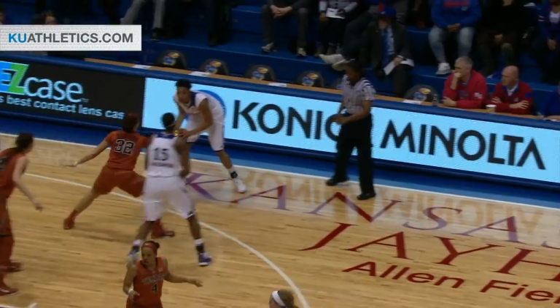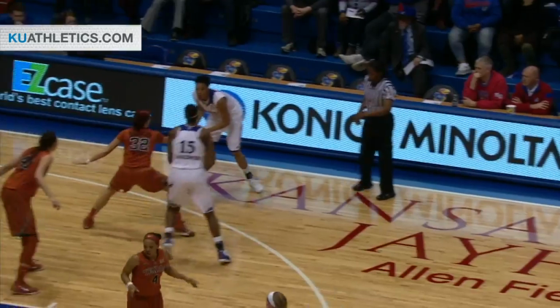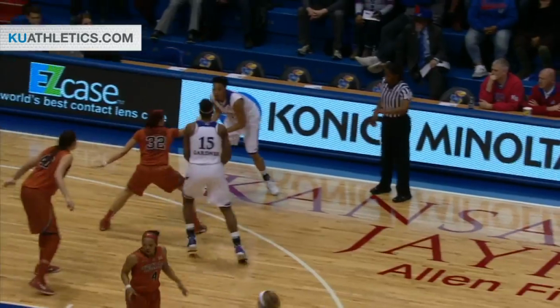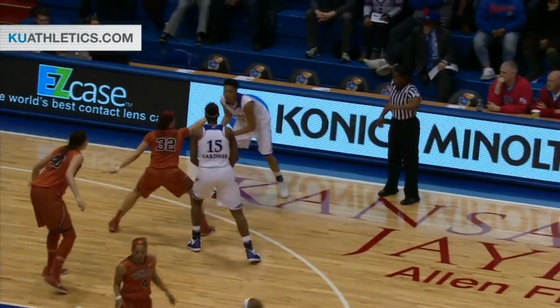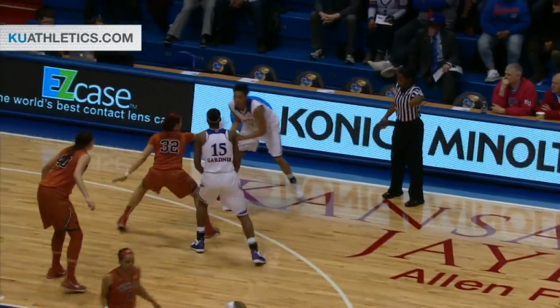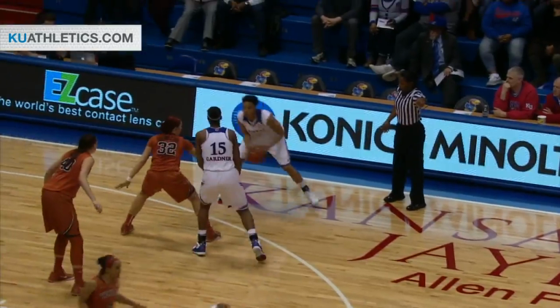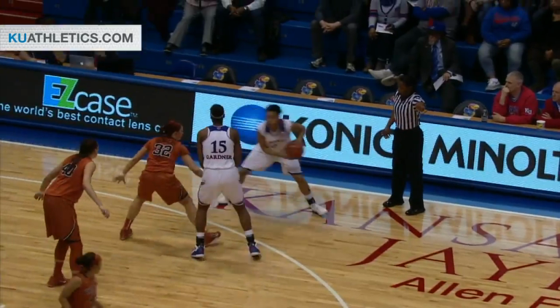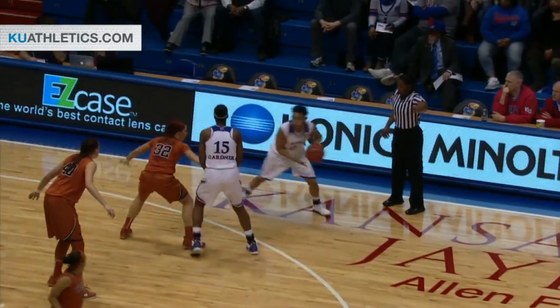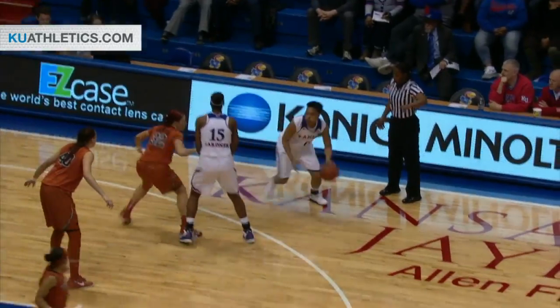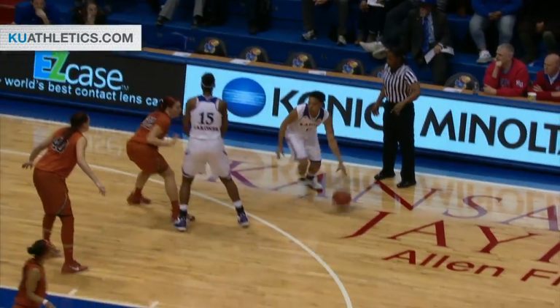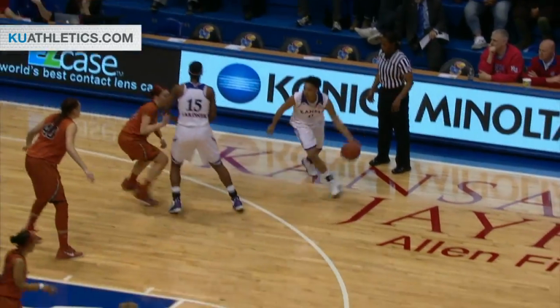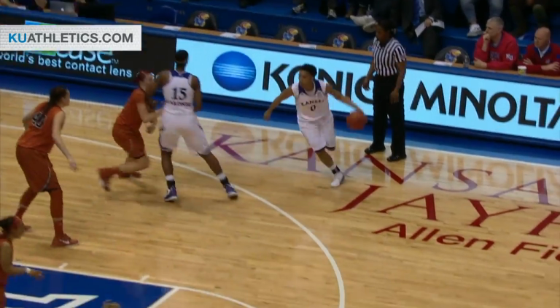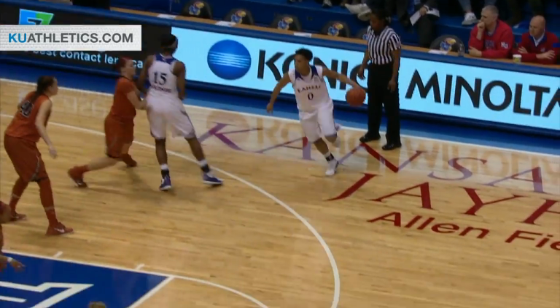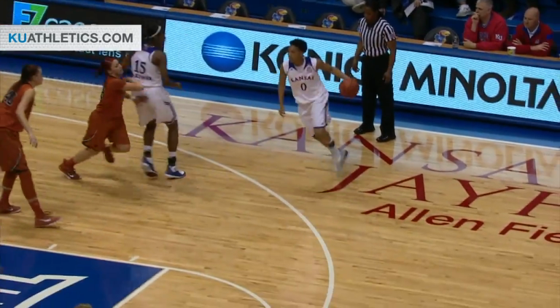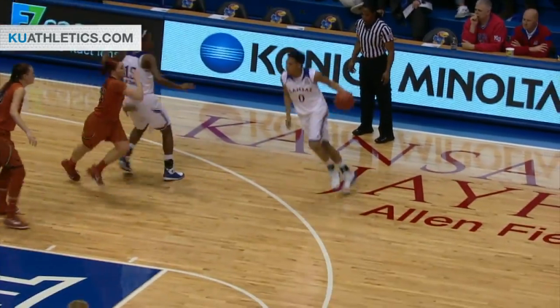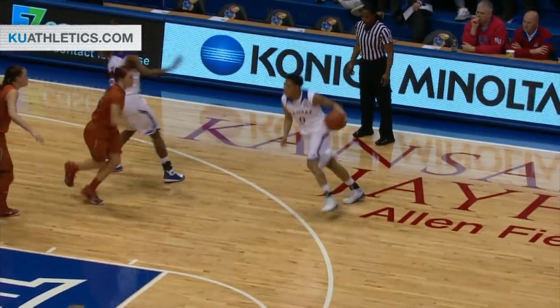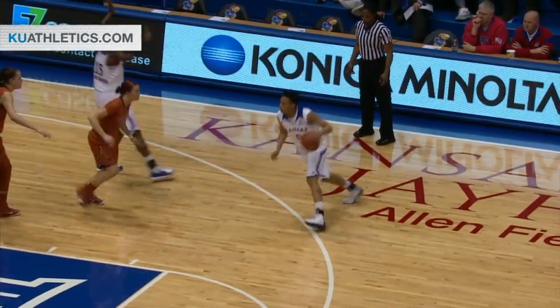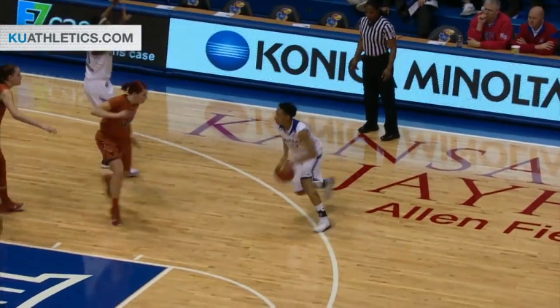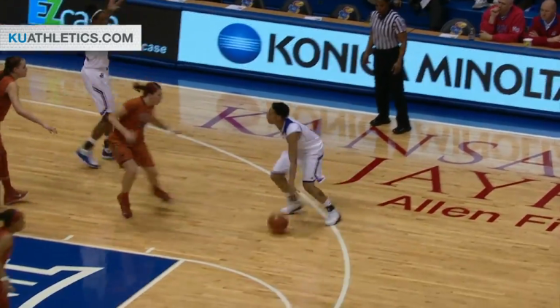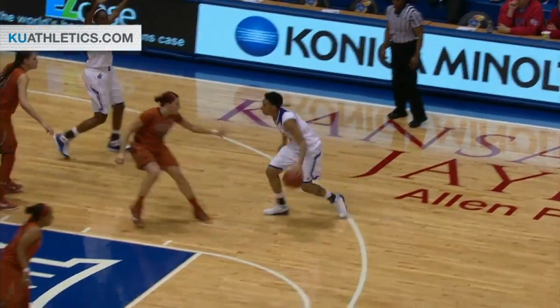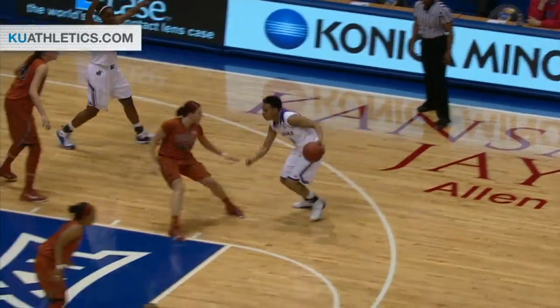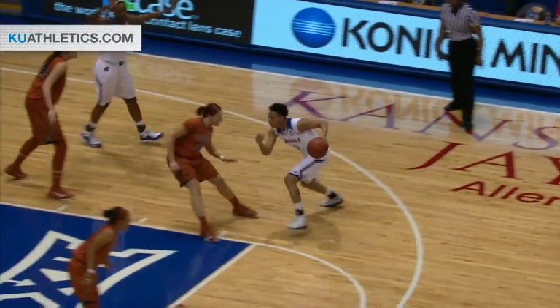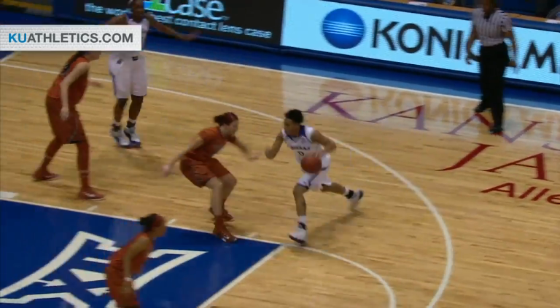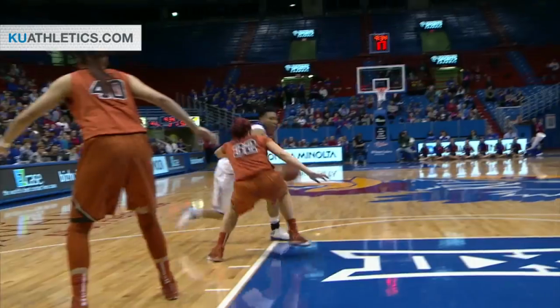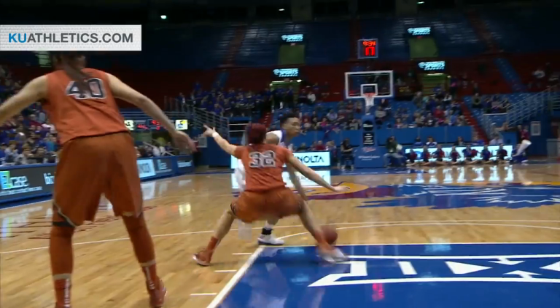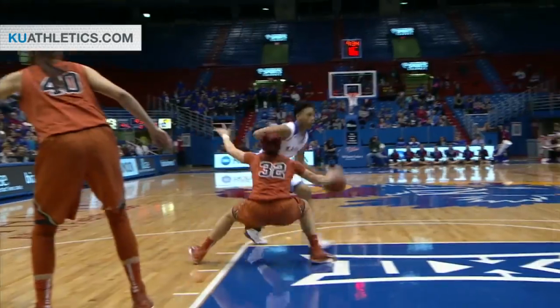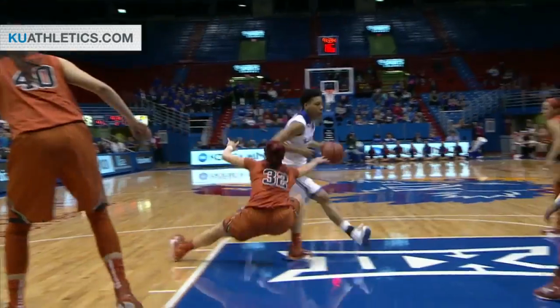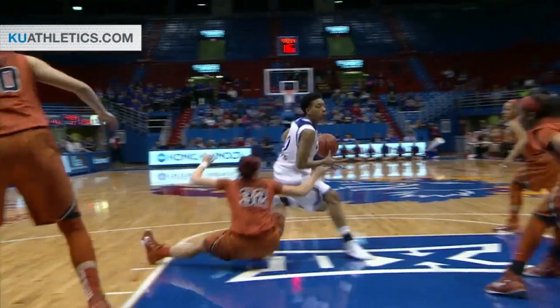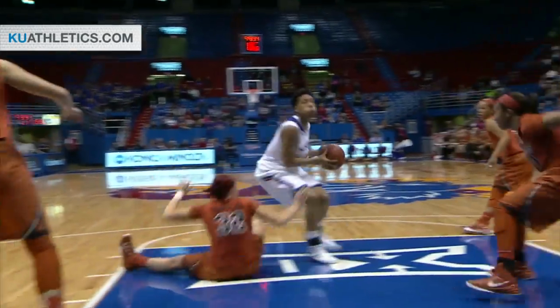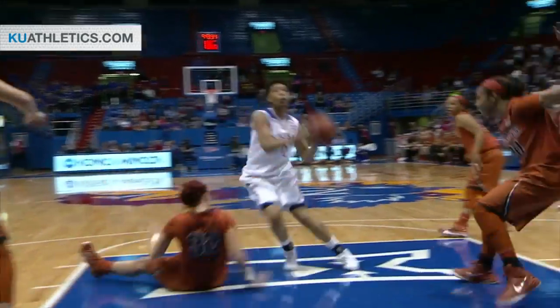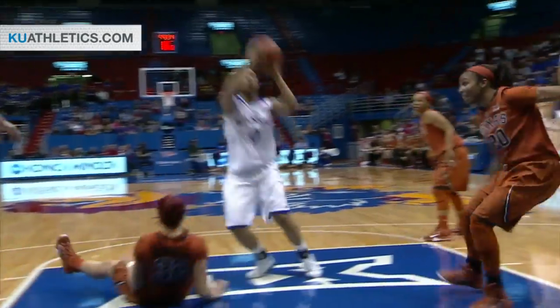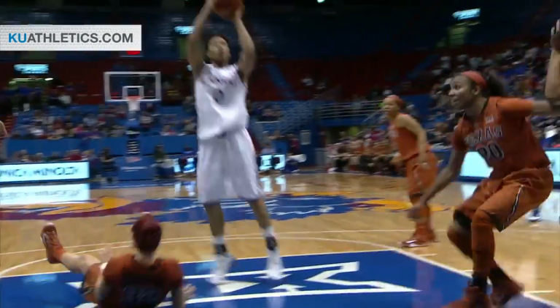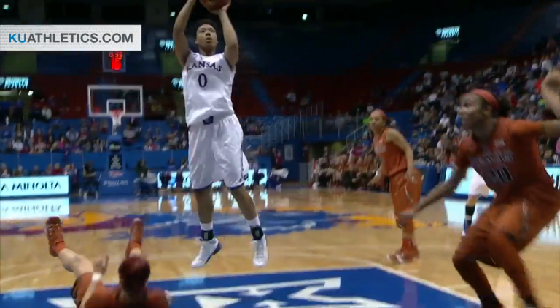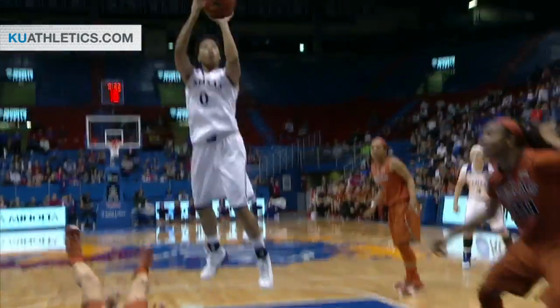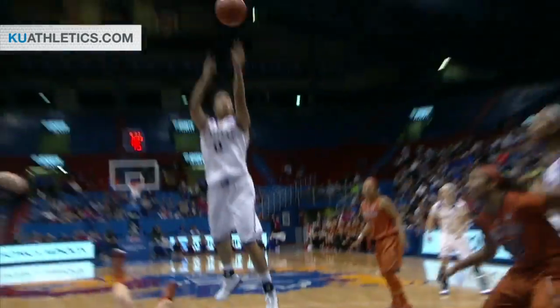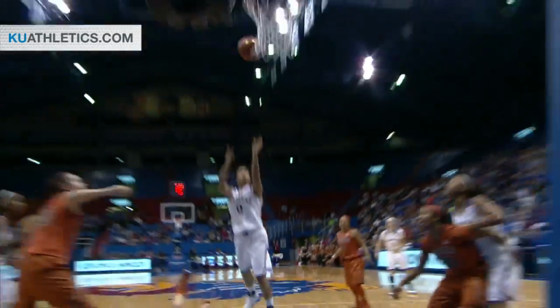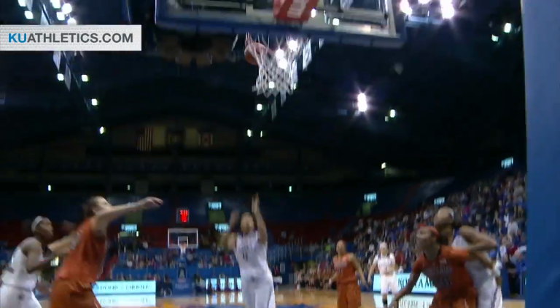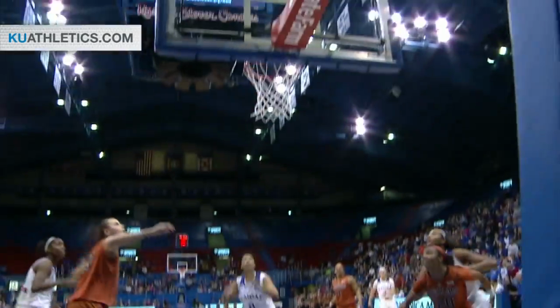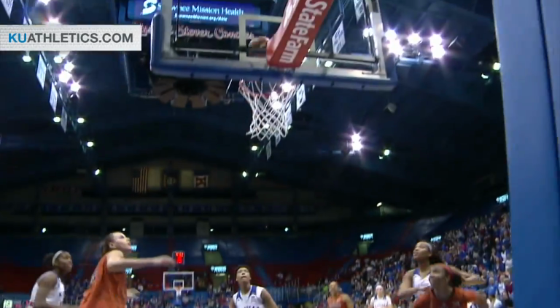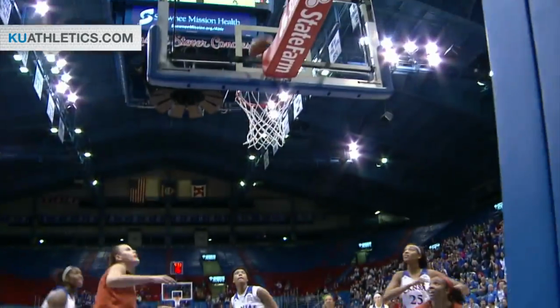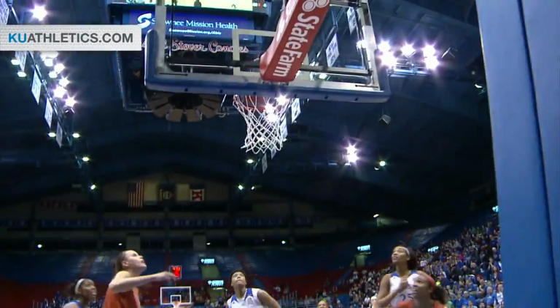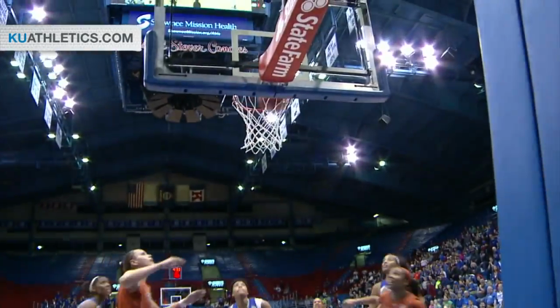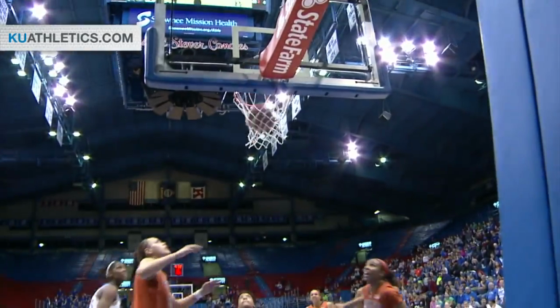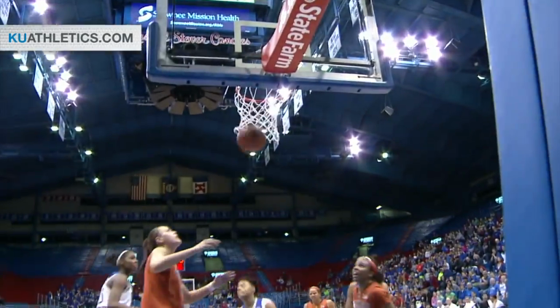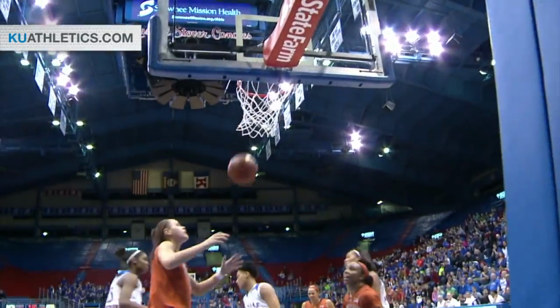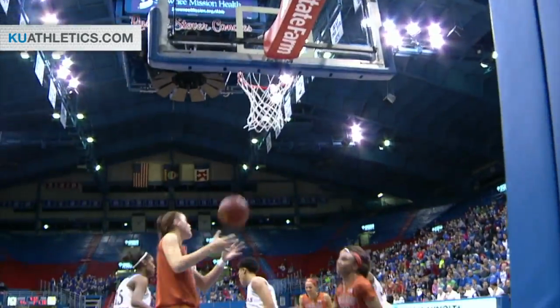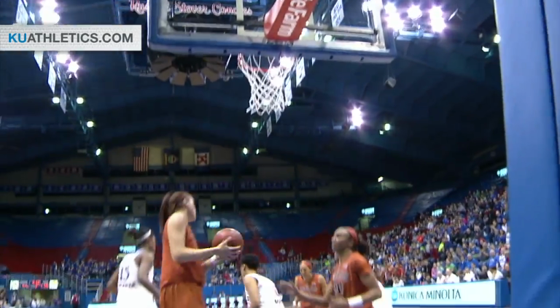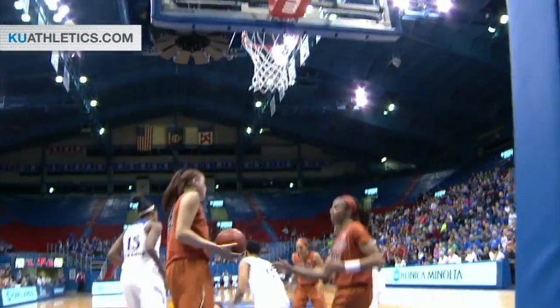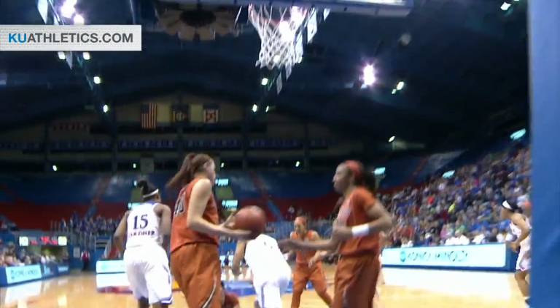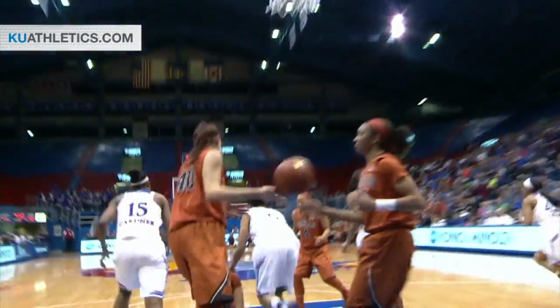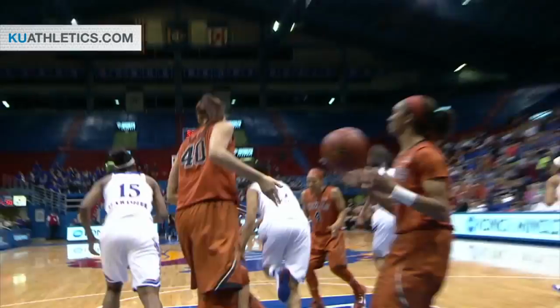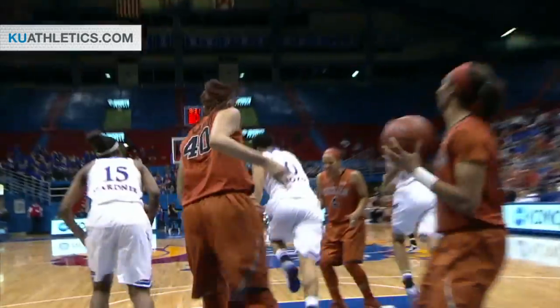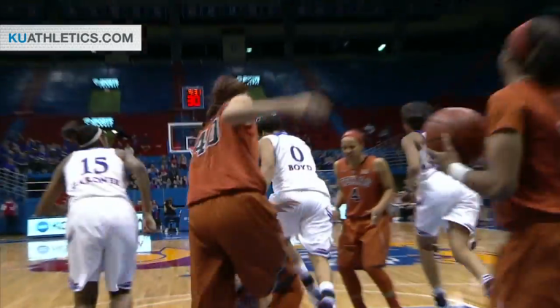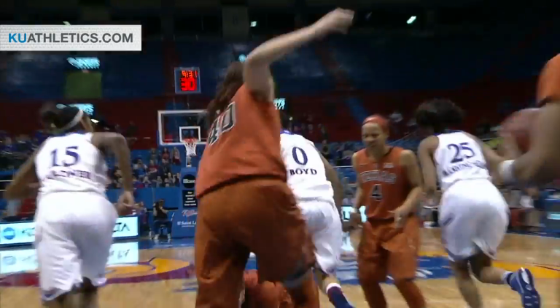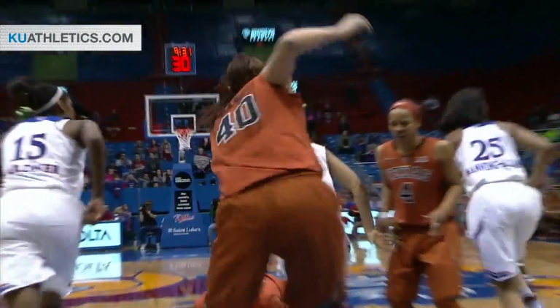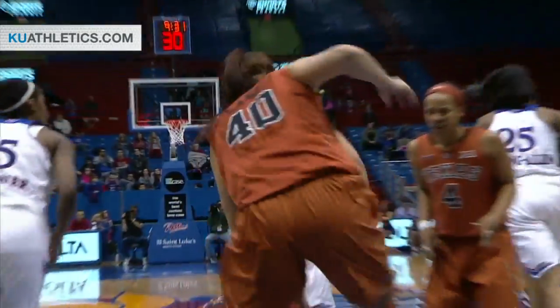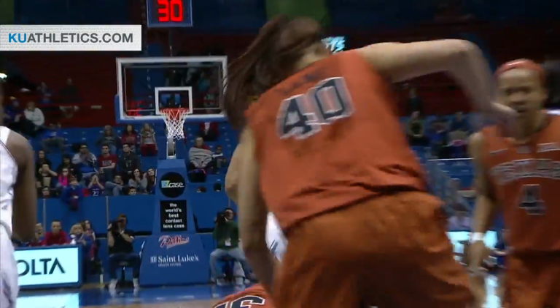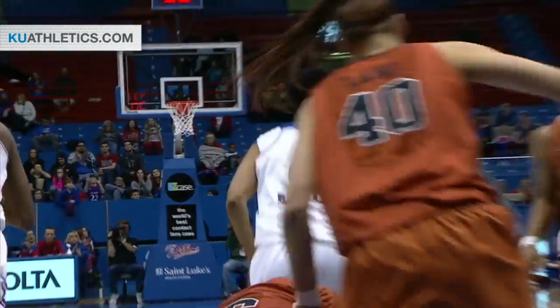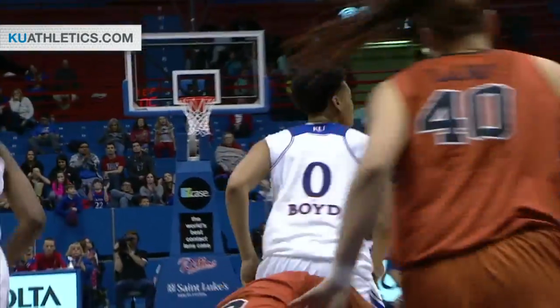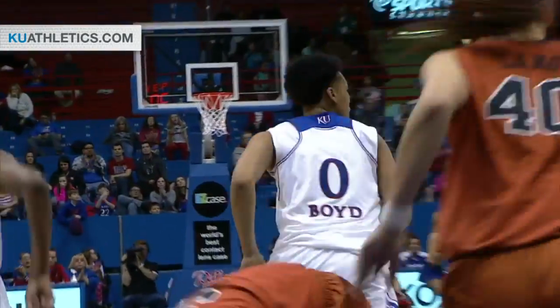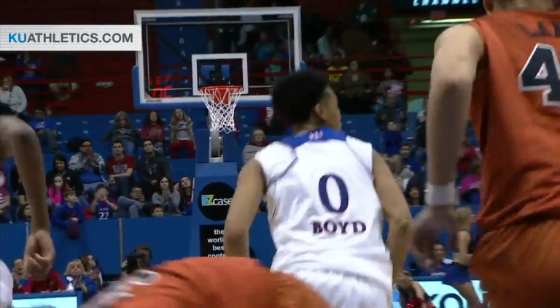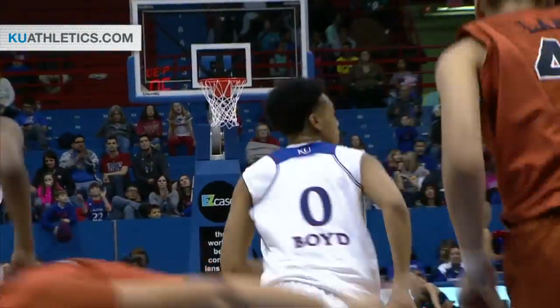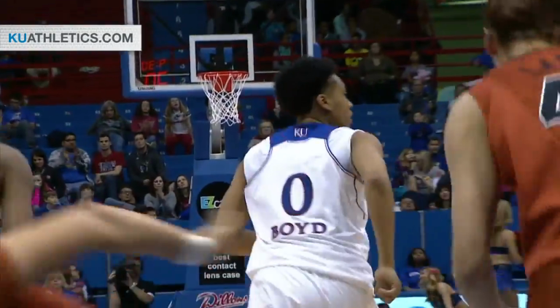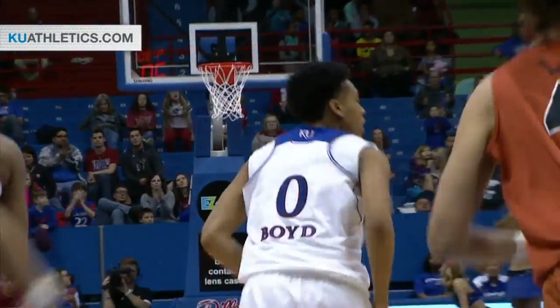Aja Boyd with the basketball on the screen from Gardner. Near side wing, Sanders fell down. And Boyd up and off the window and good.